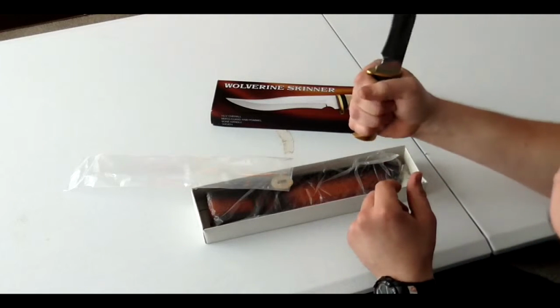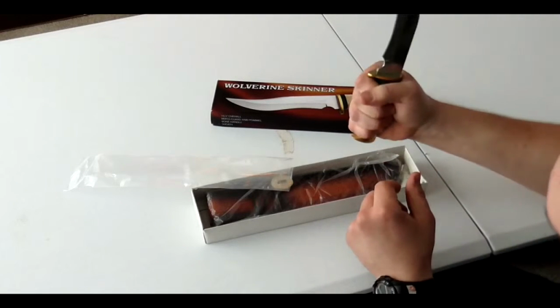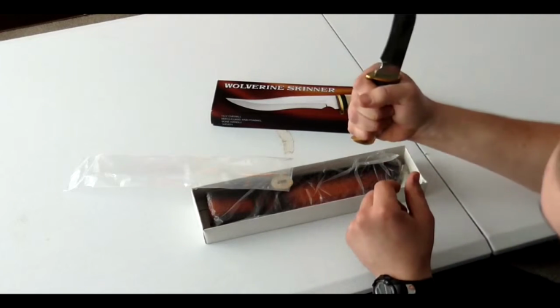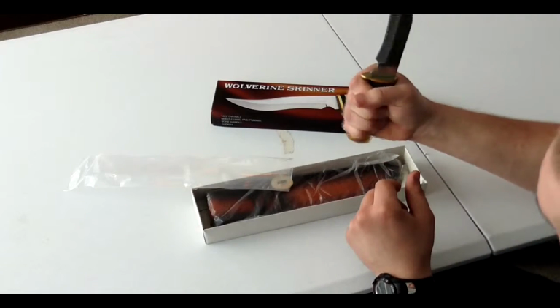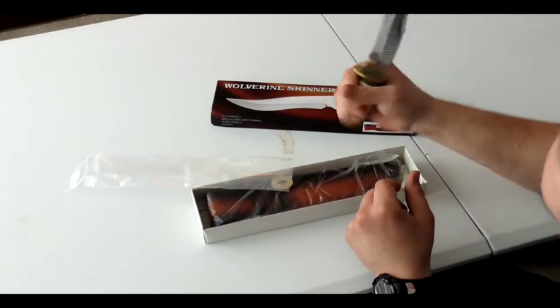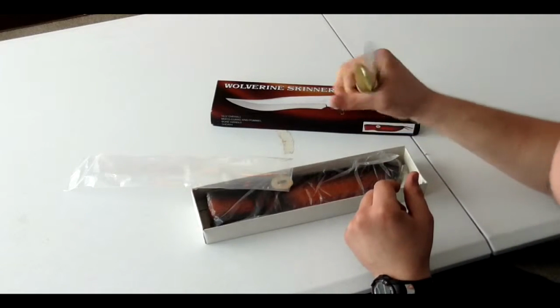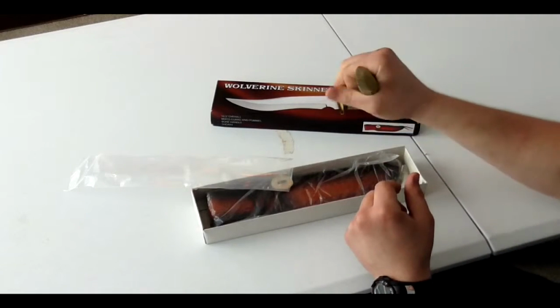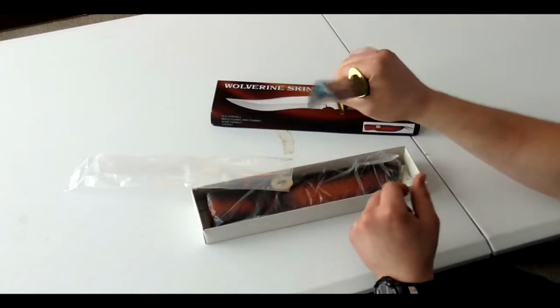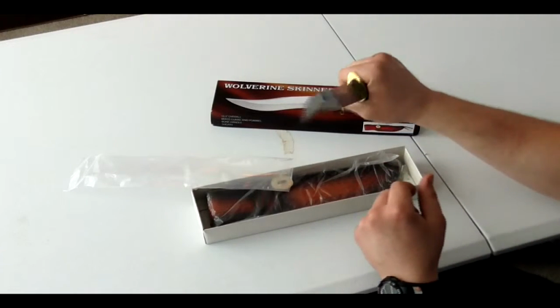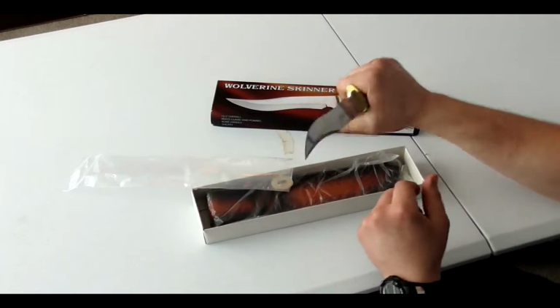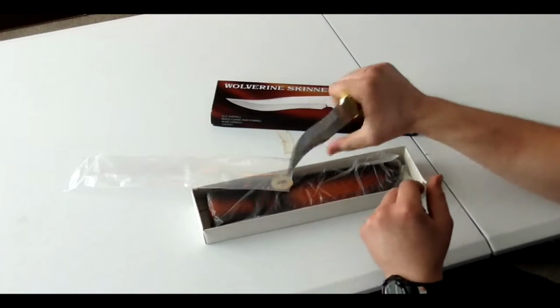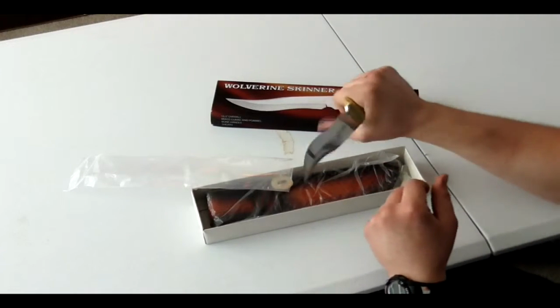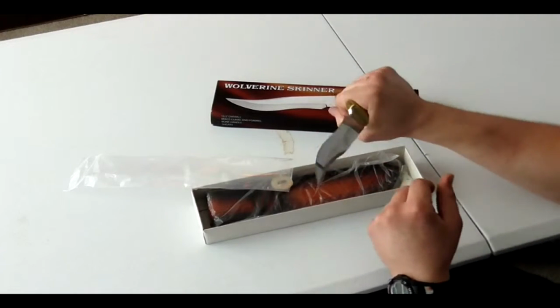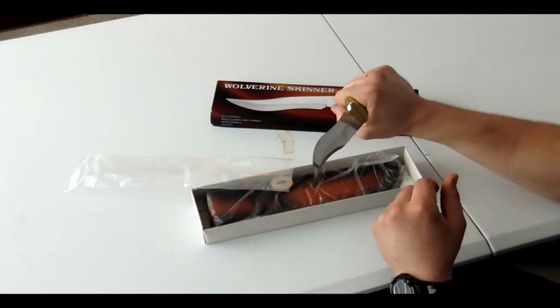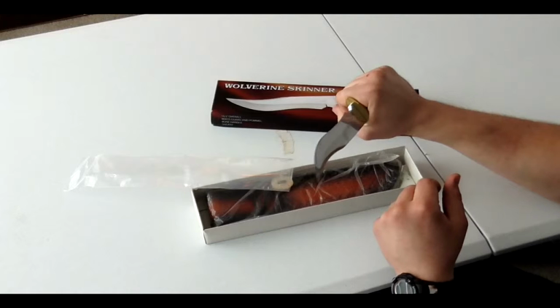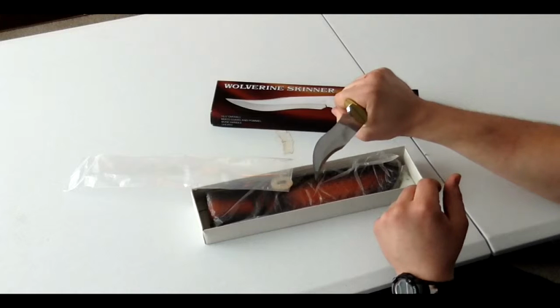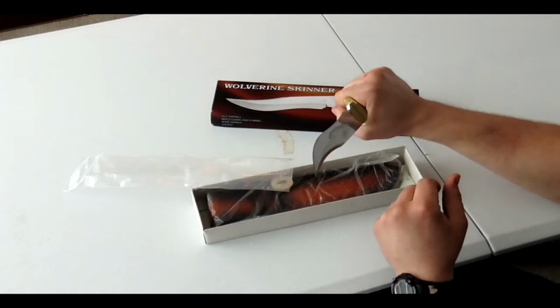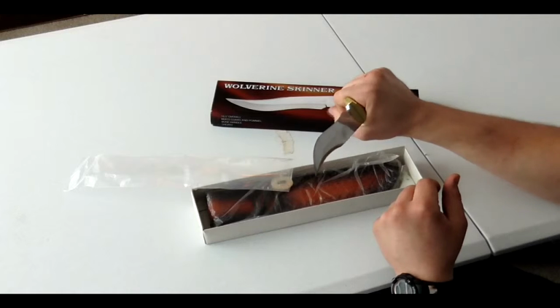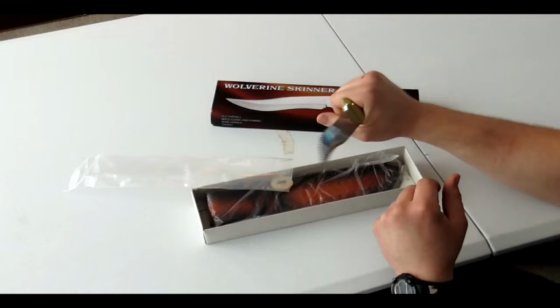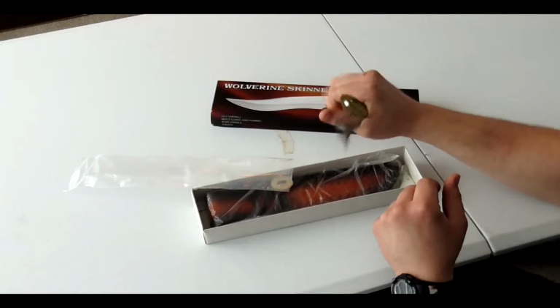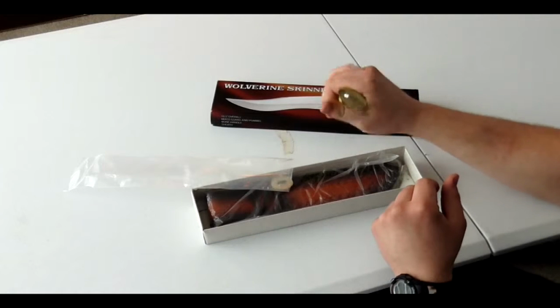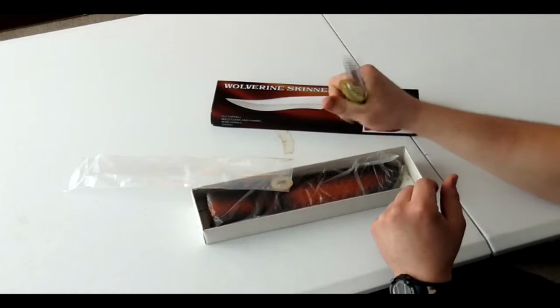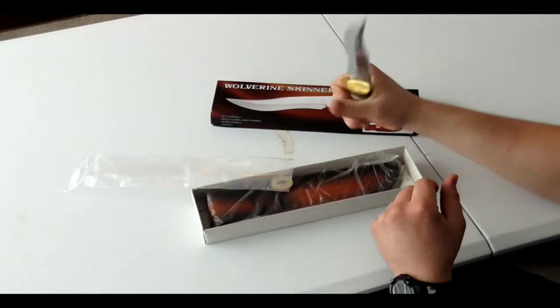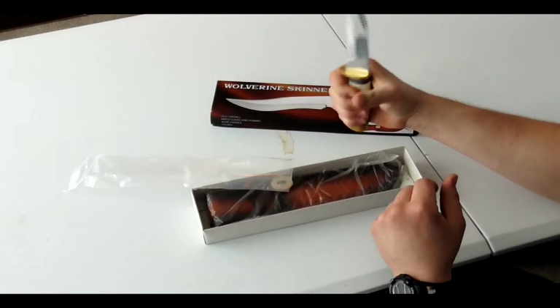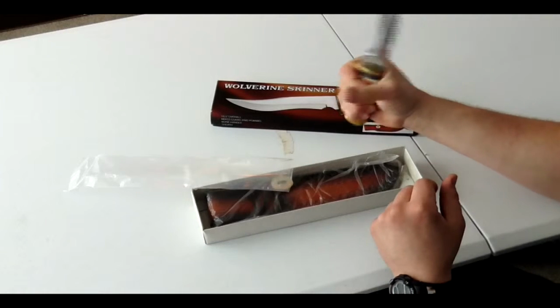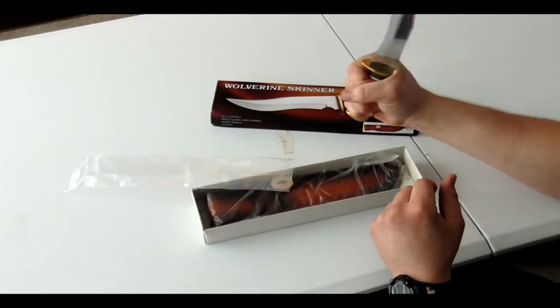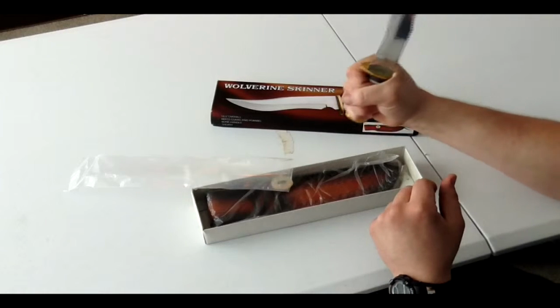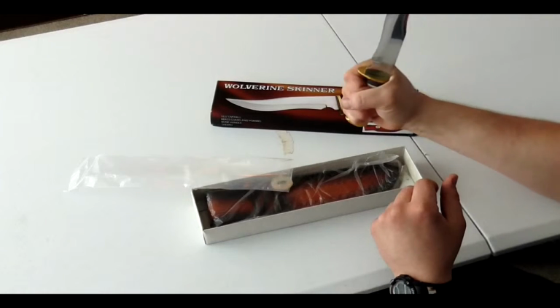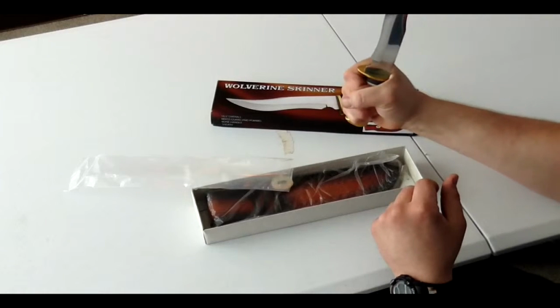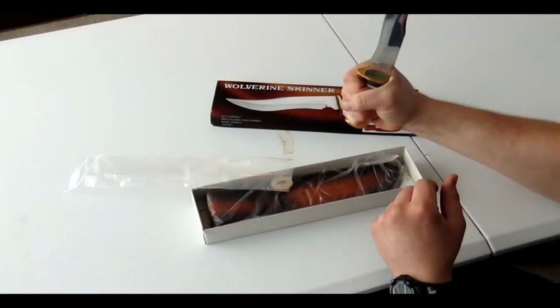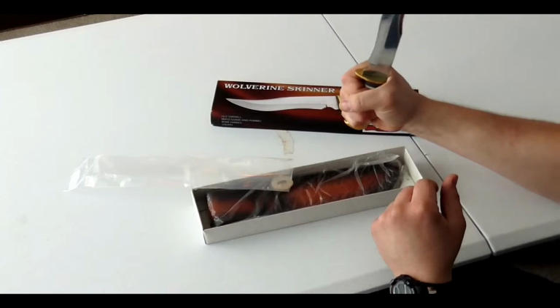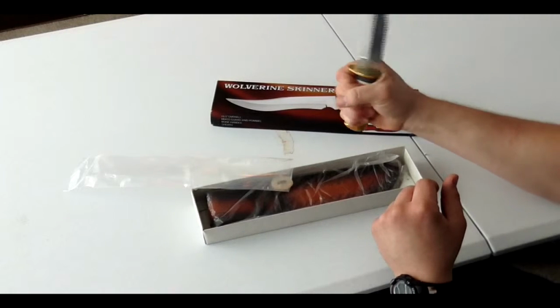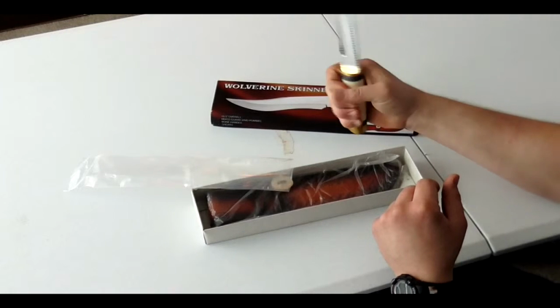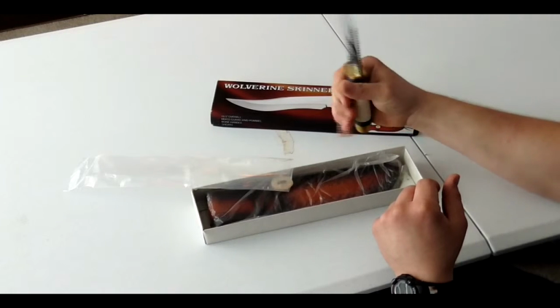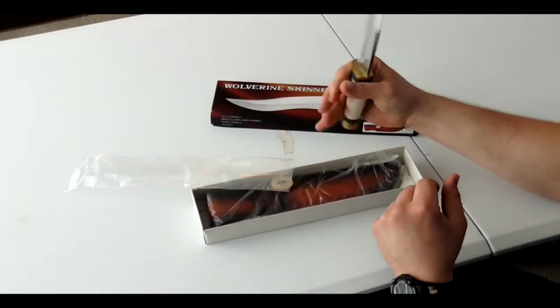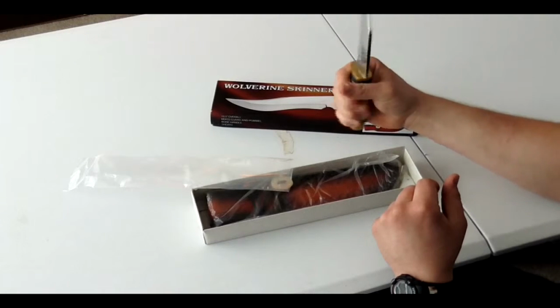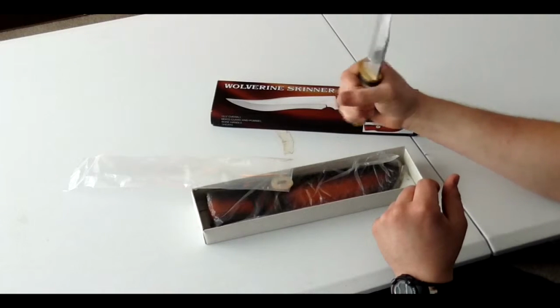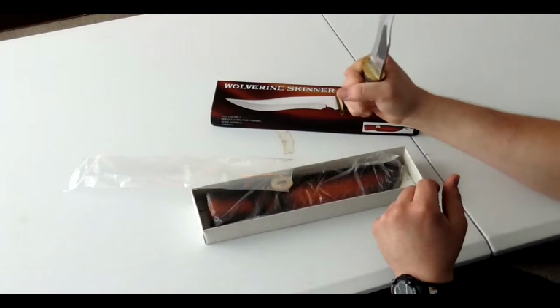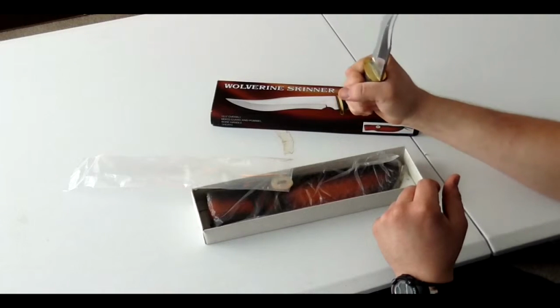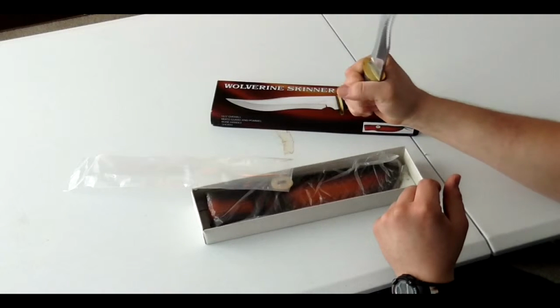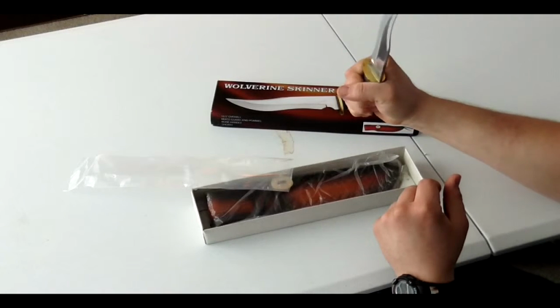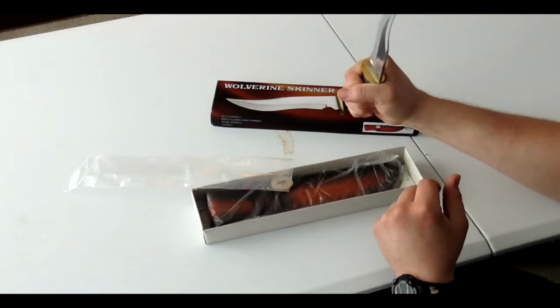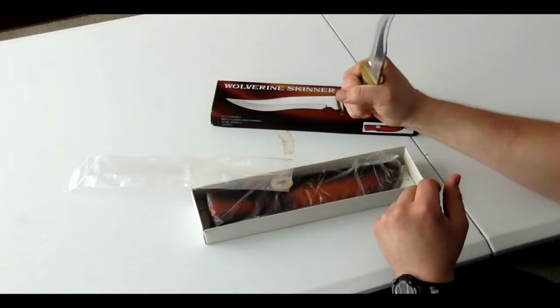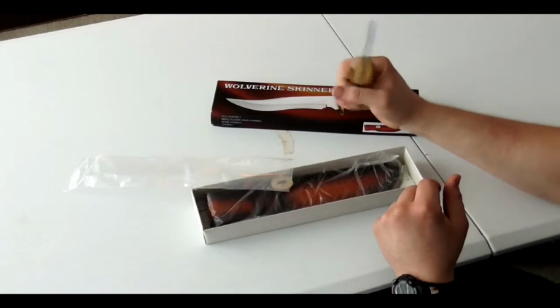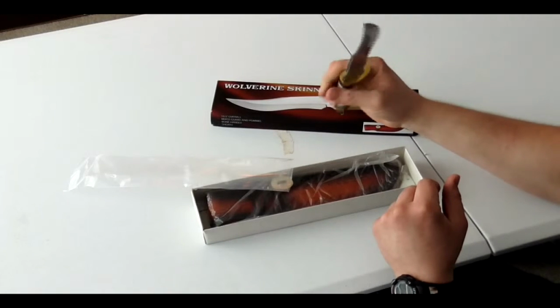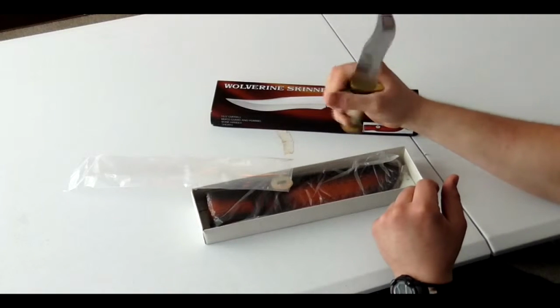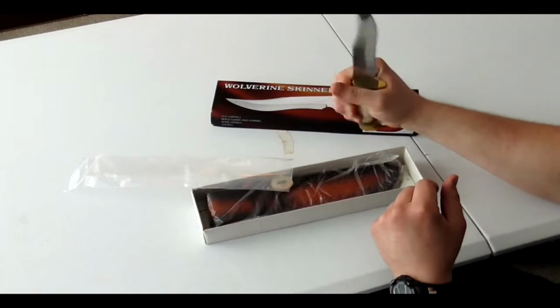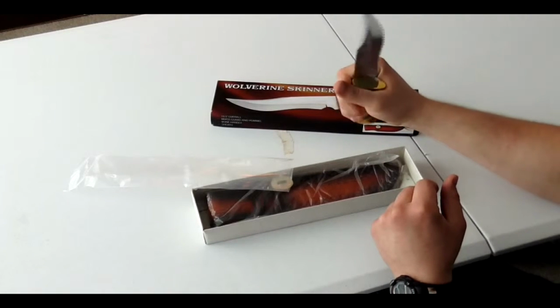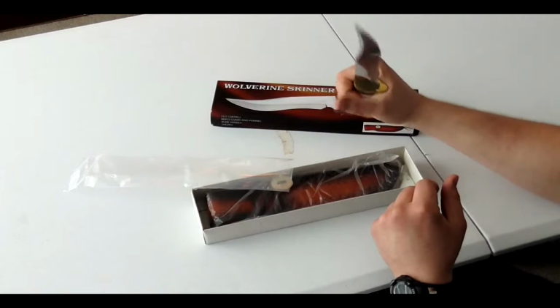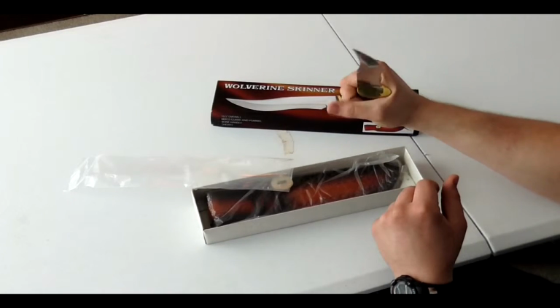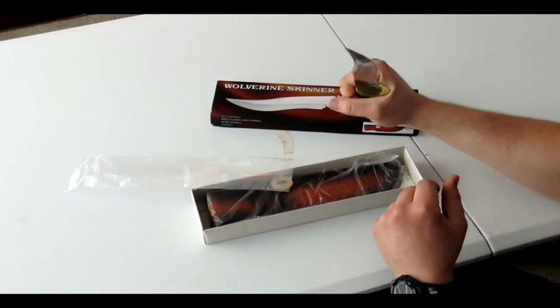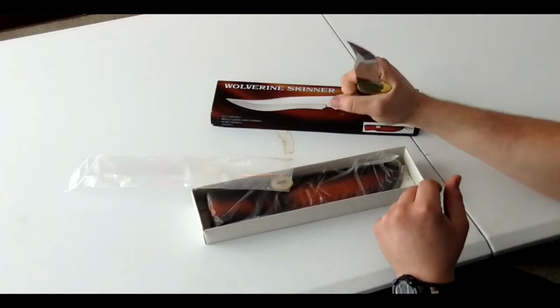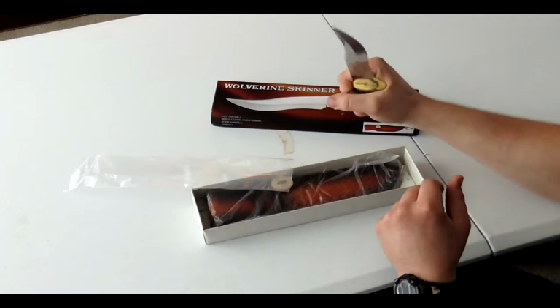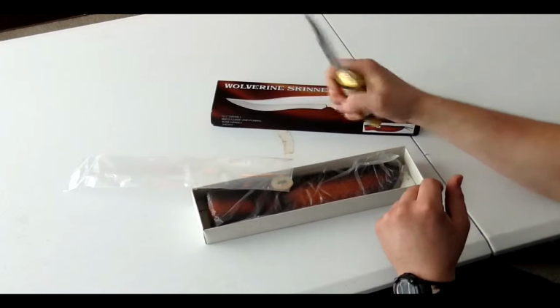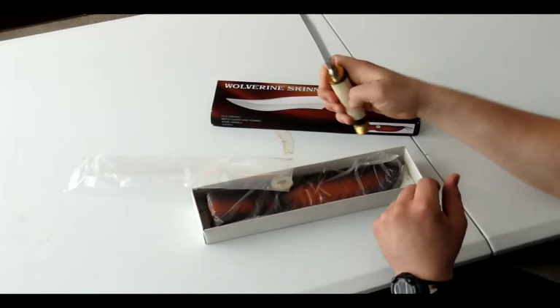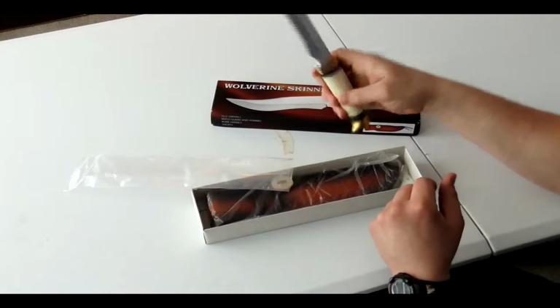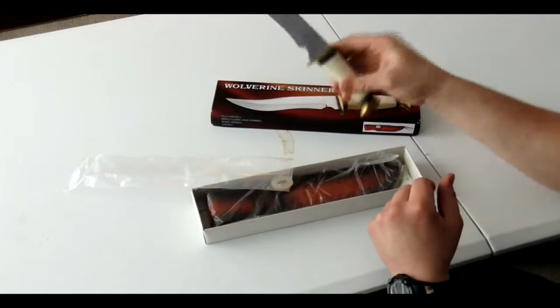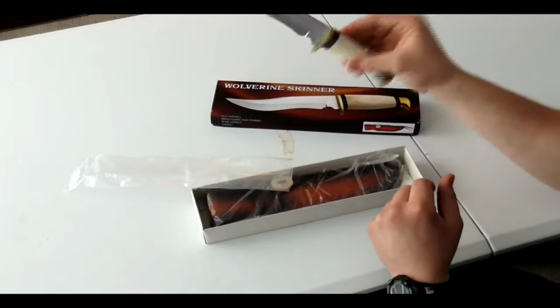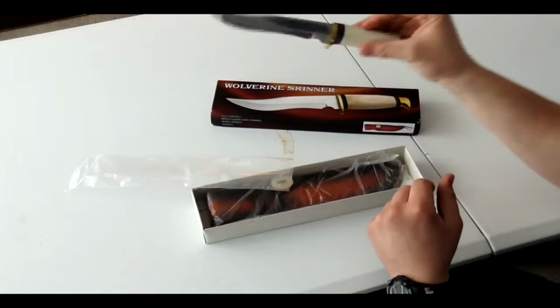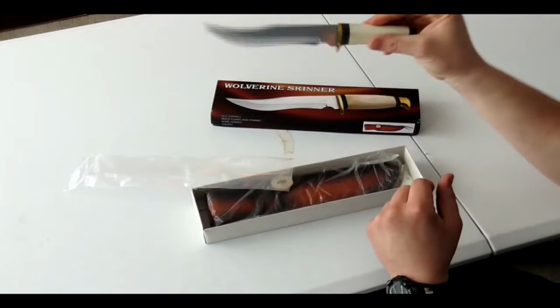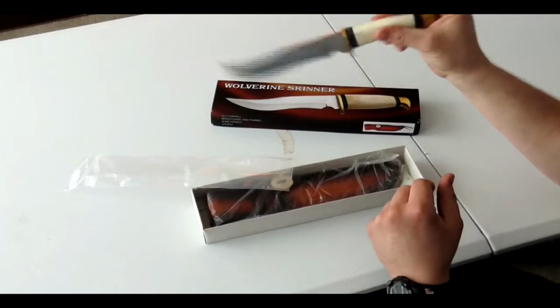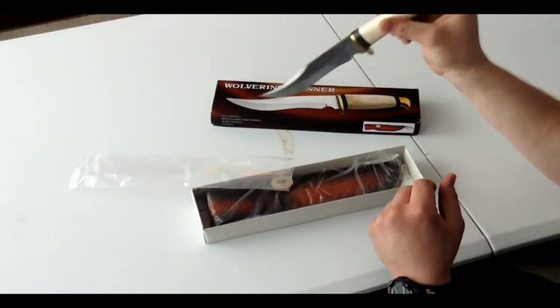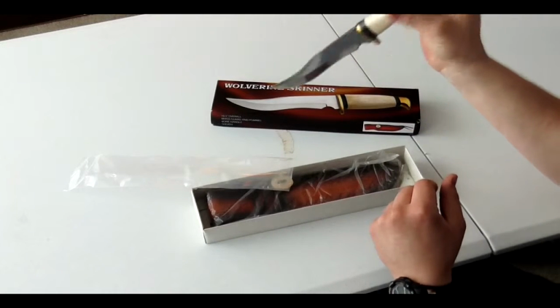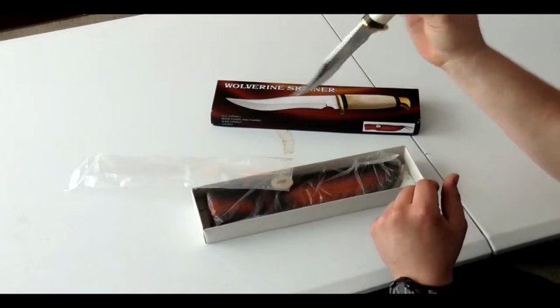Feels good in the hand, you get a nice soft grip. It doesn't feel awkward, feels very comfortable.